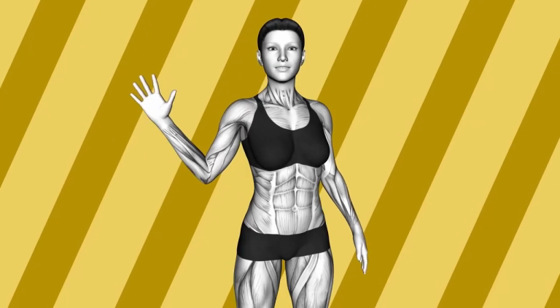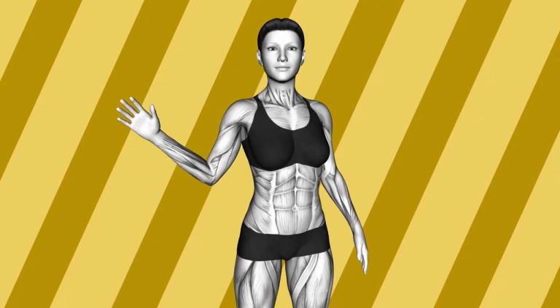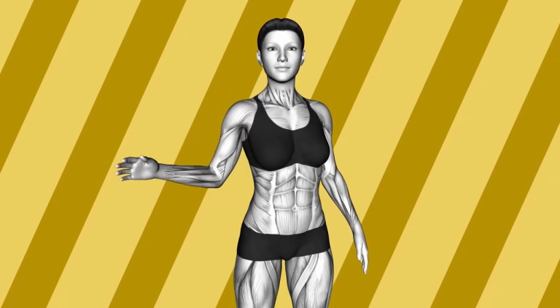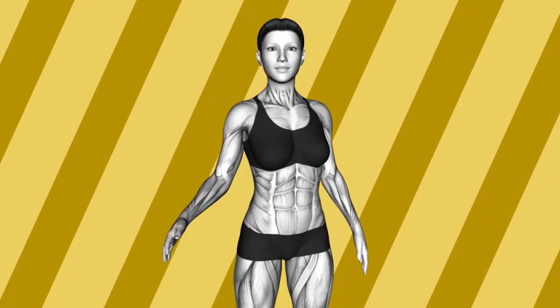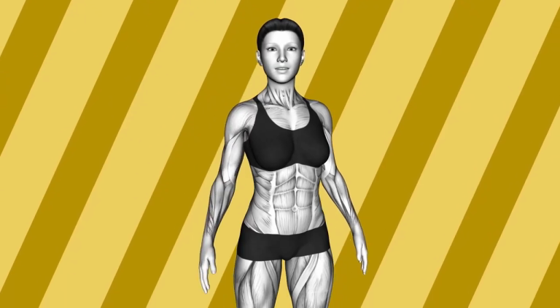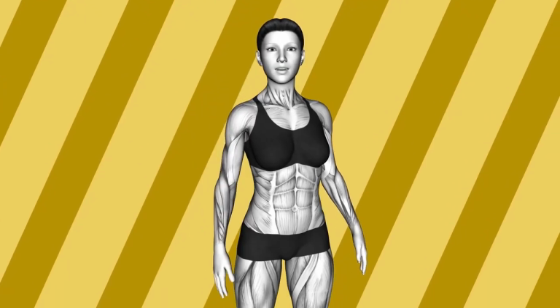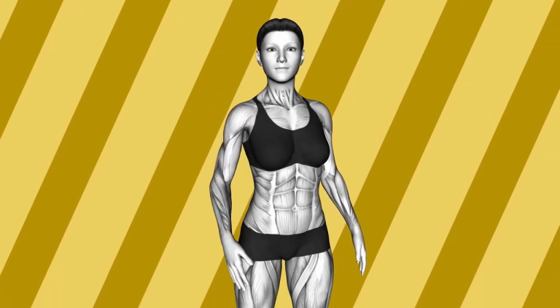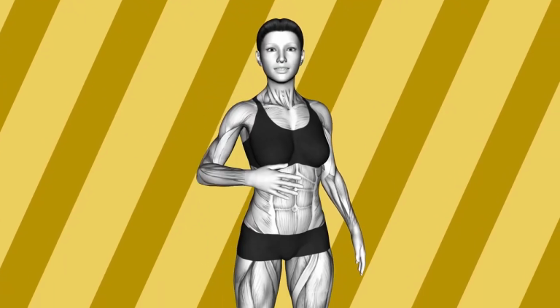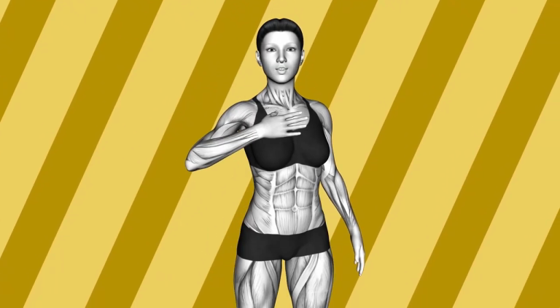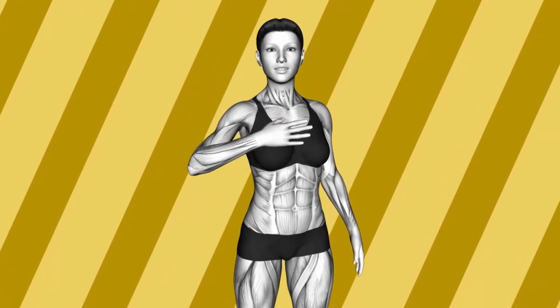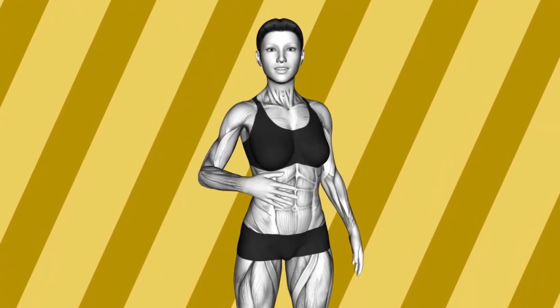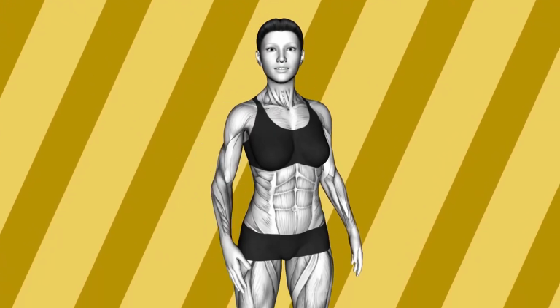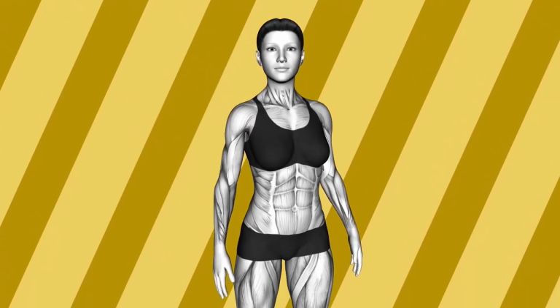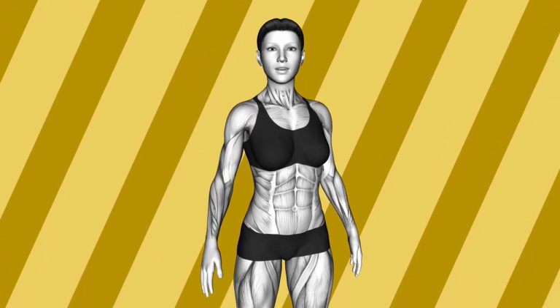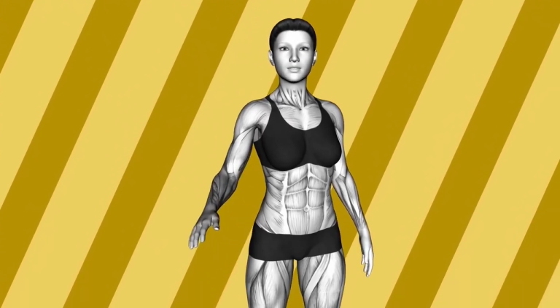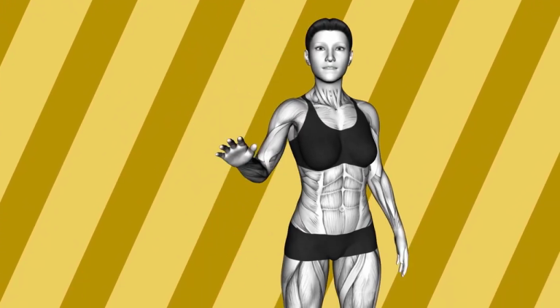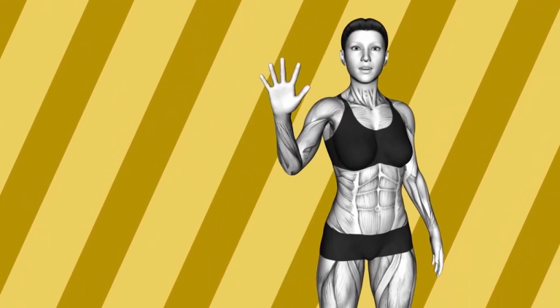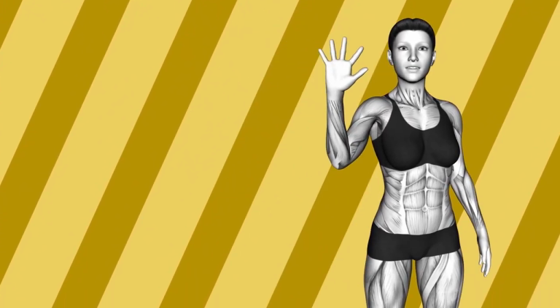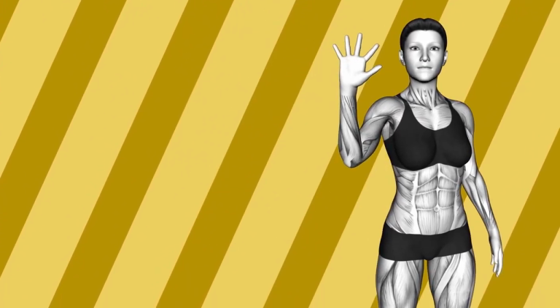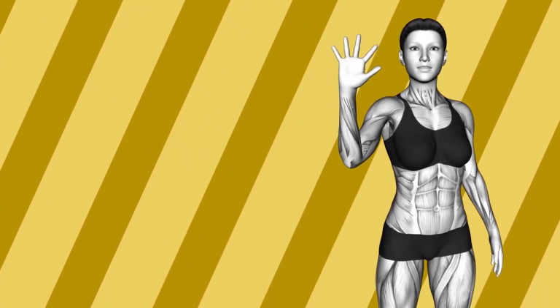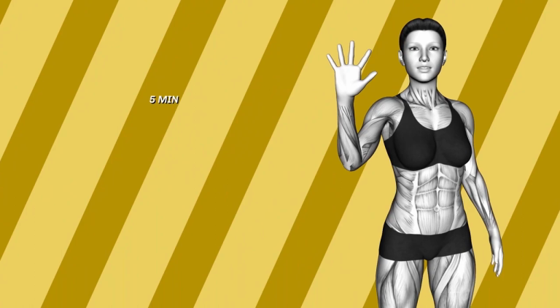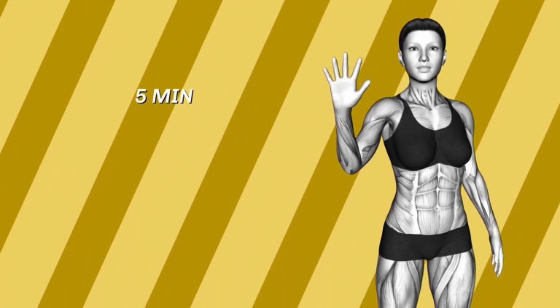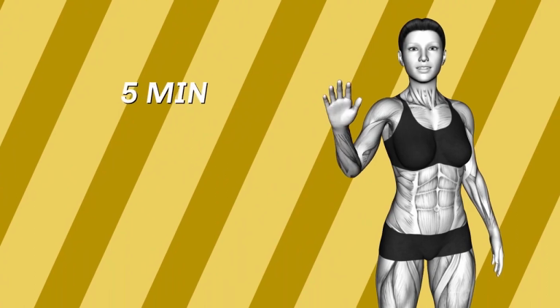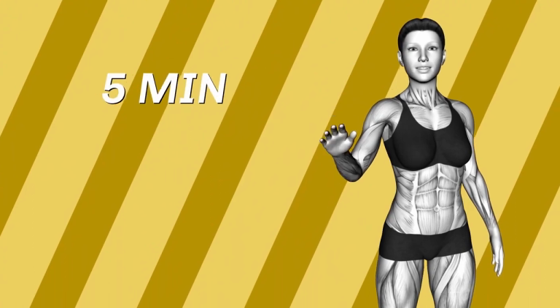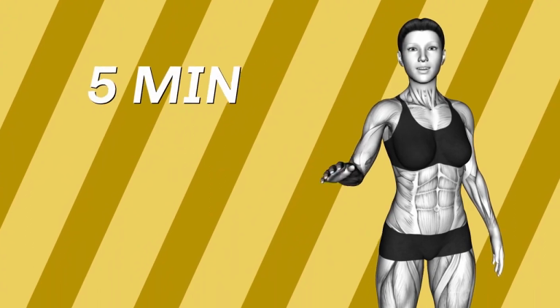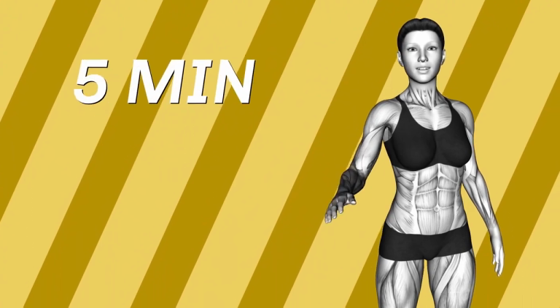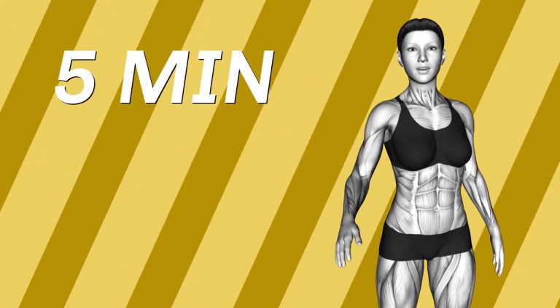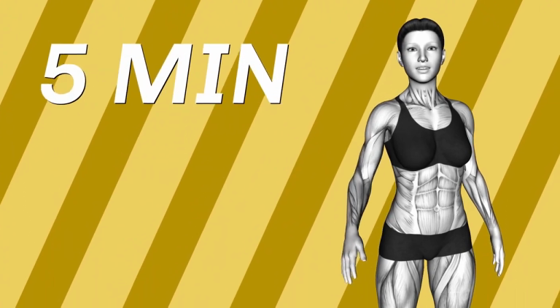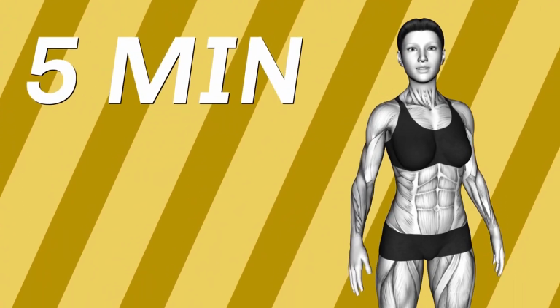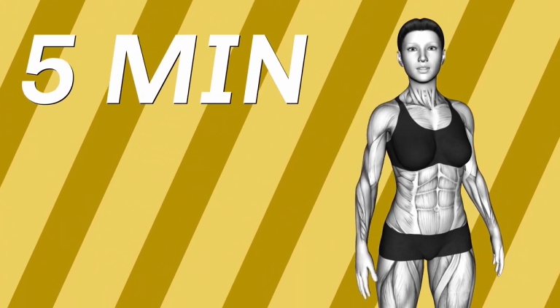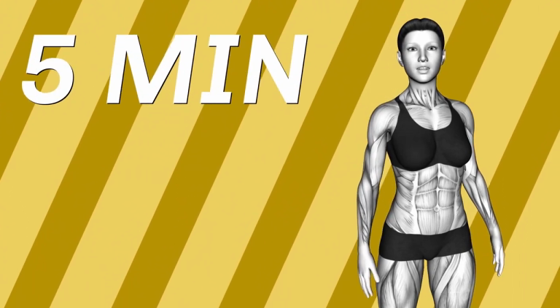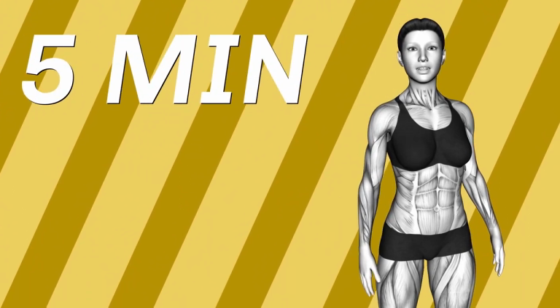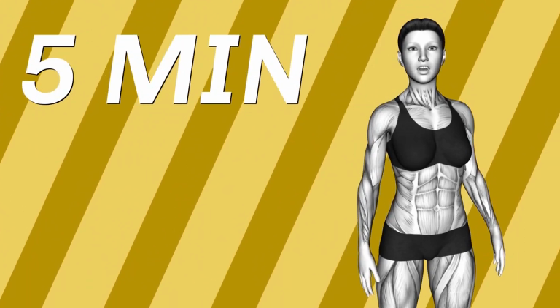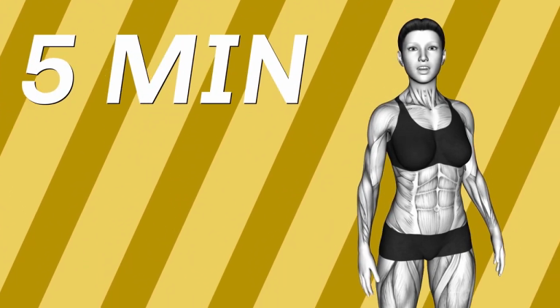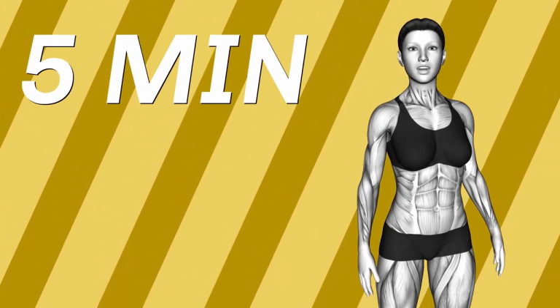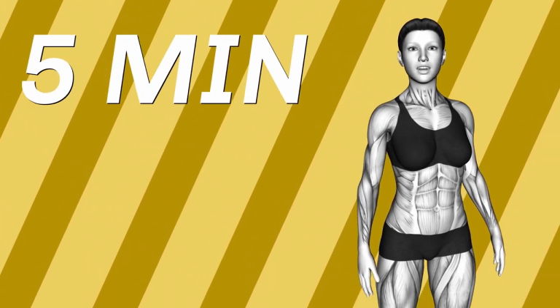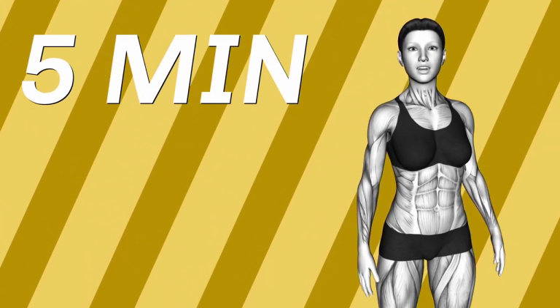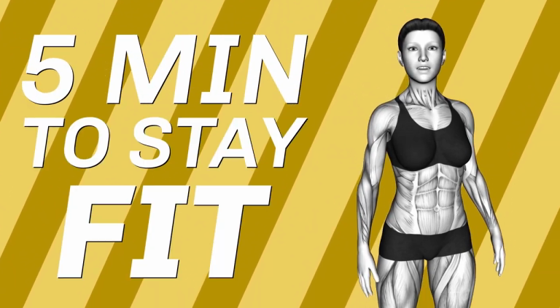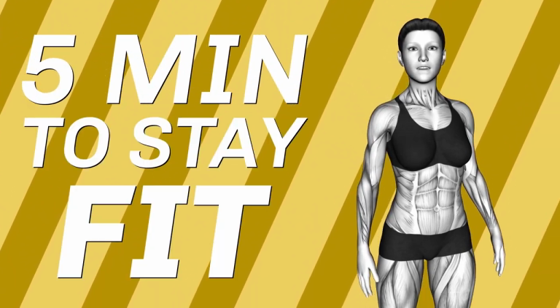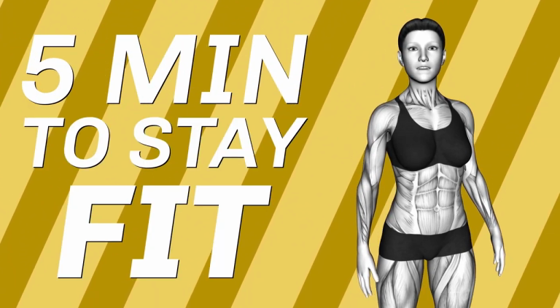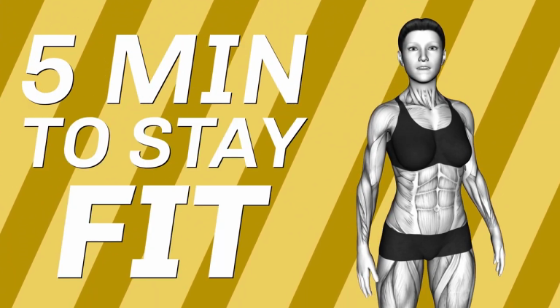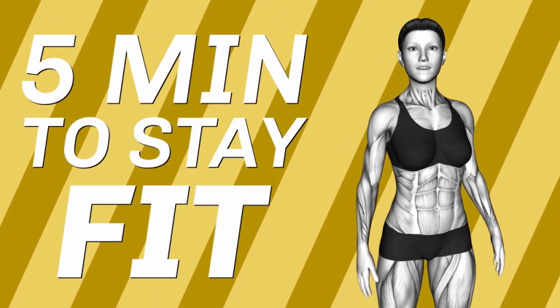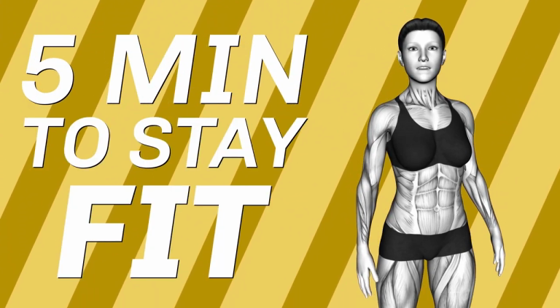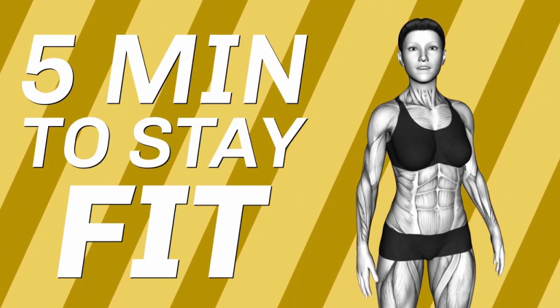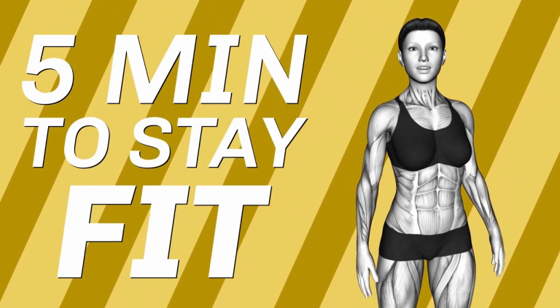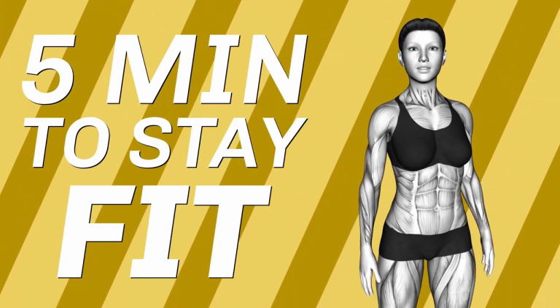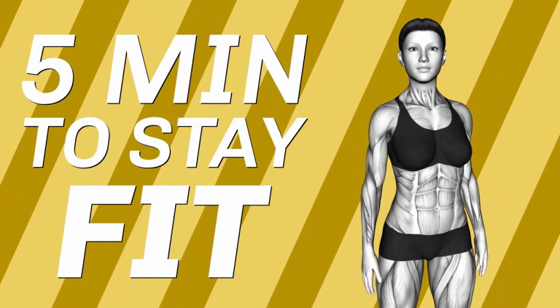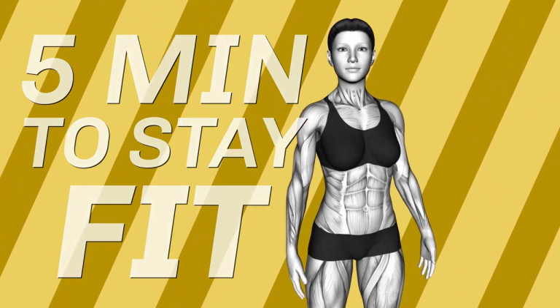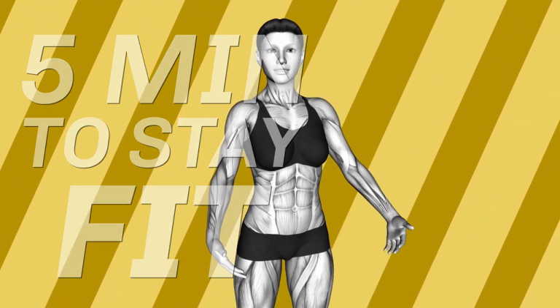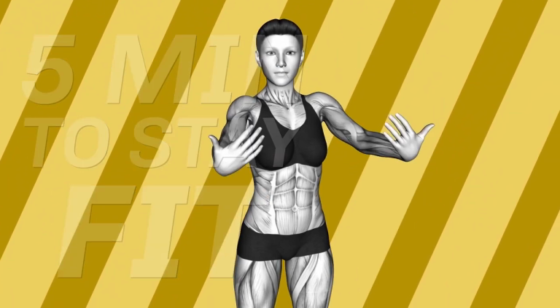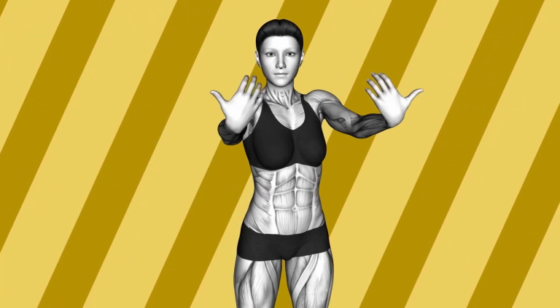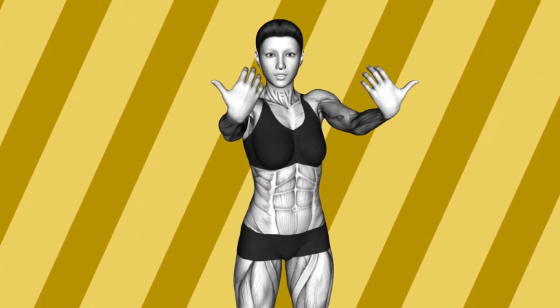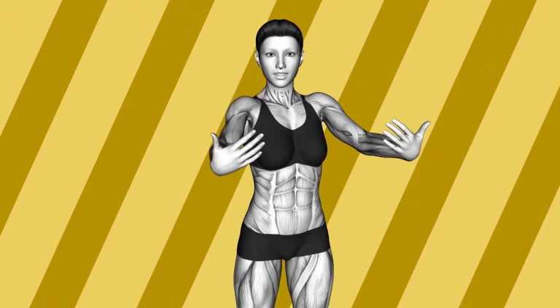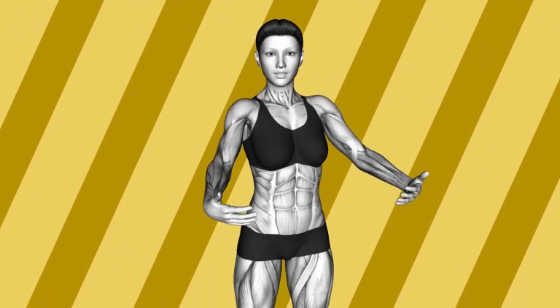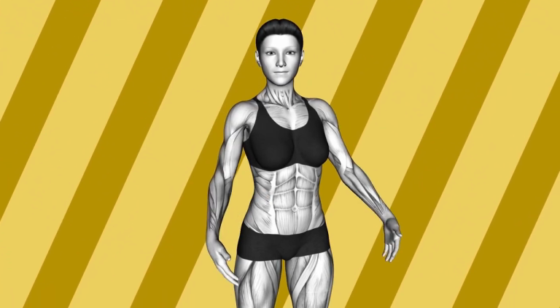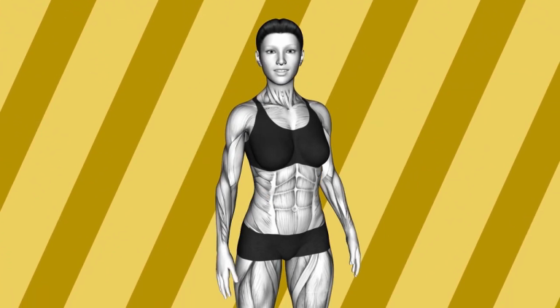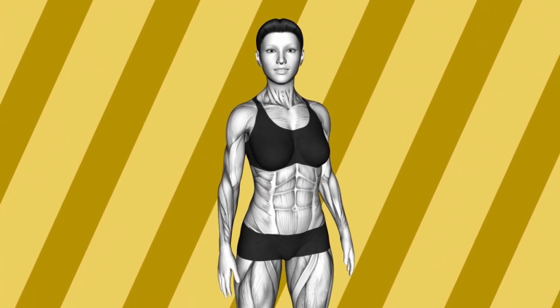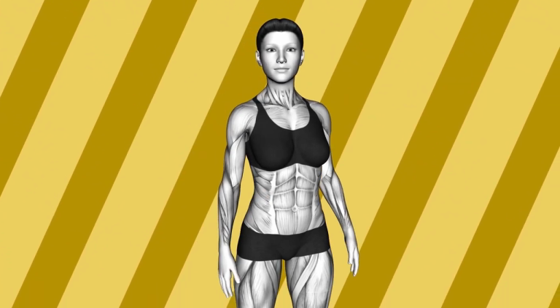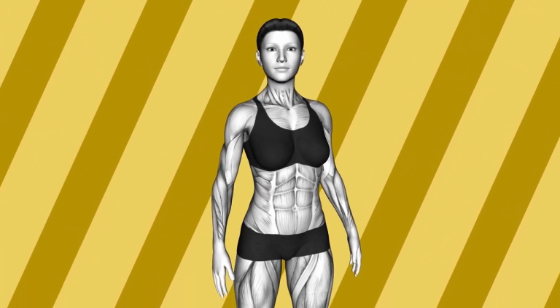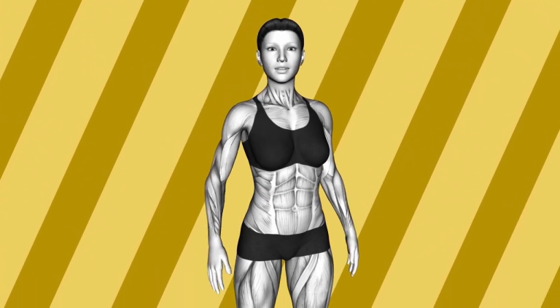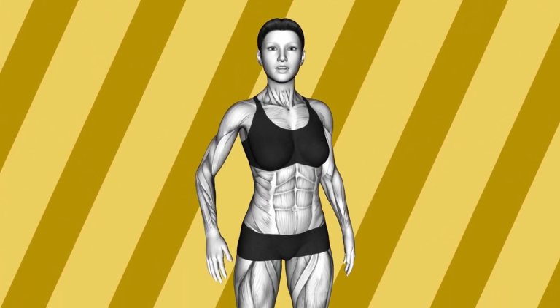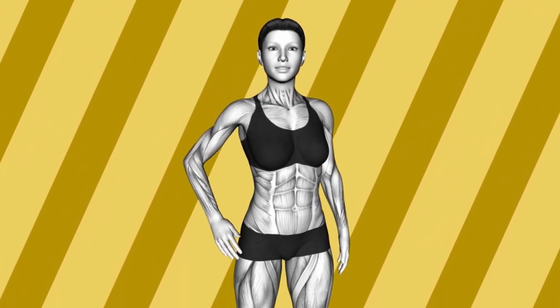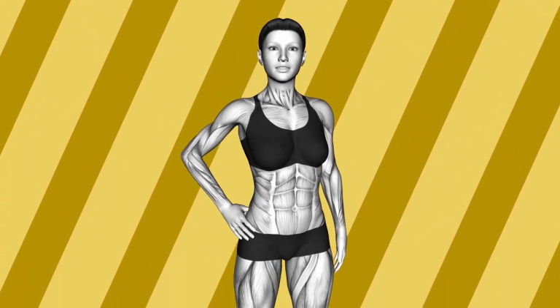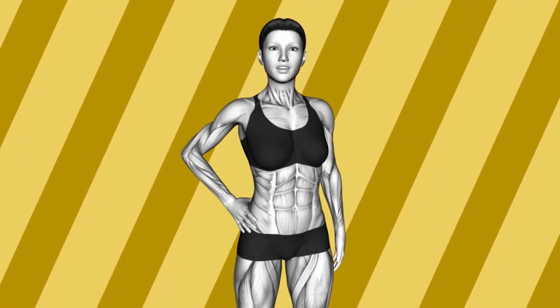Hi, I'm Queenie, and 5 minutes is all I need to stay fit. Come join me and let's get started.